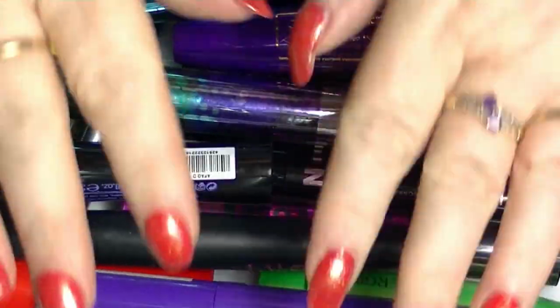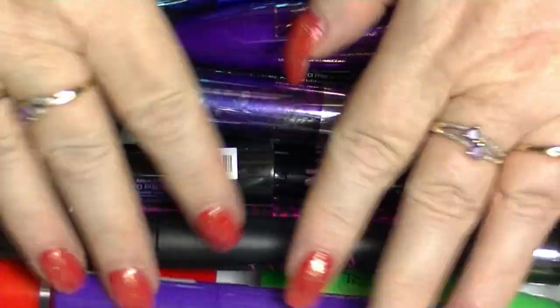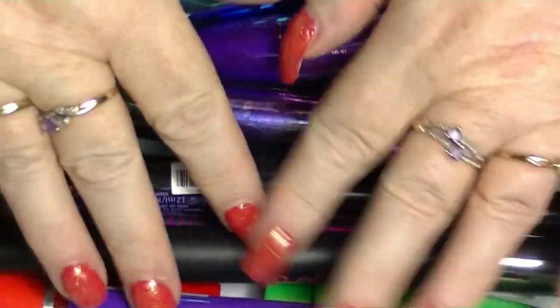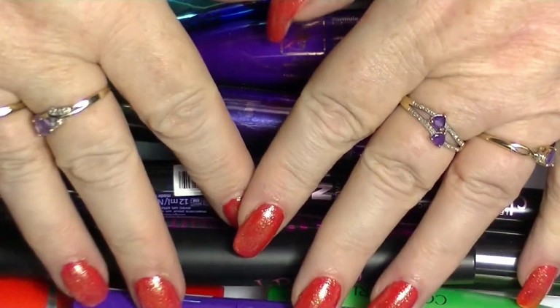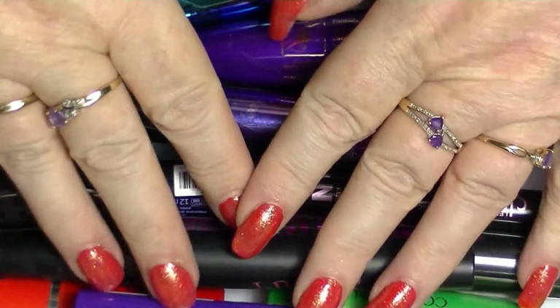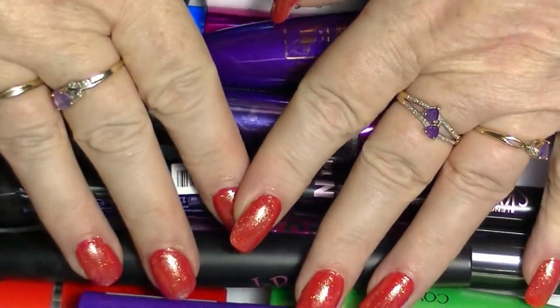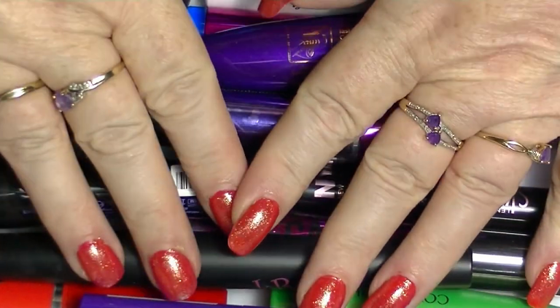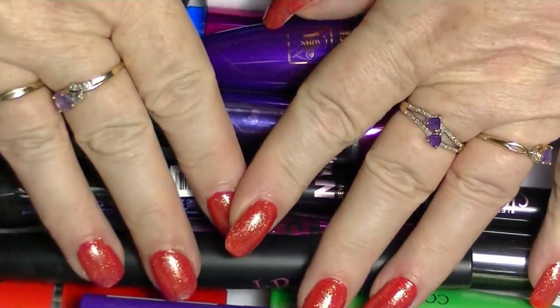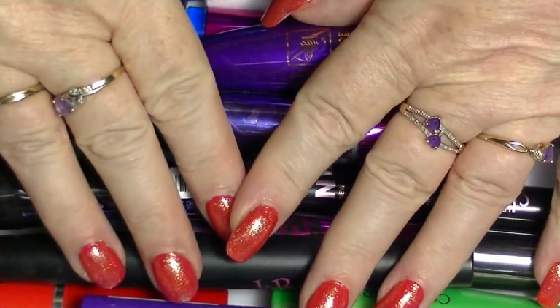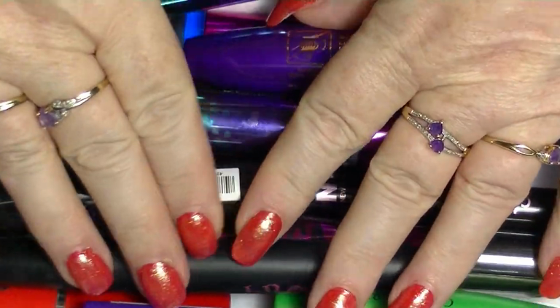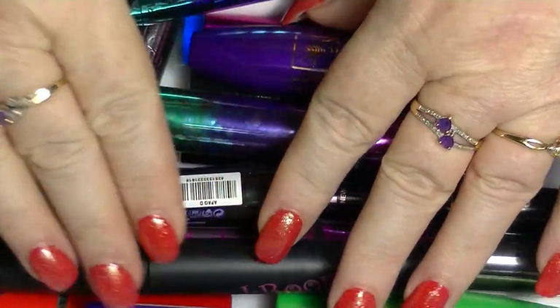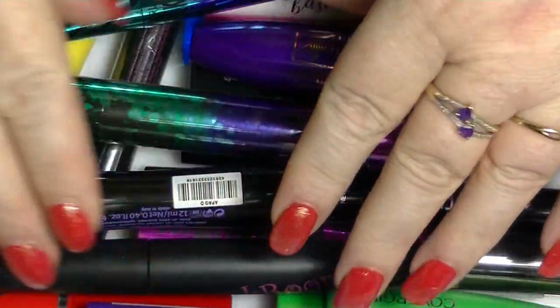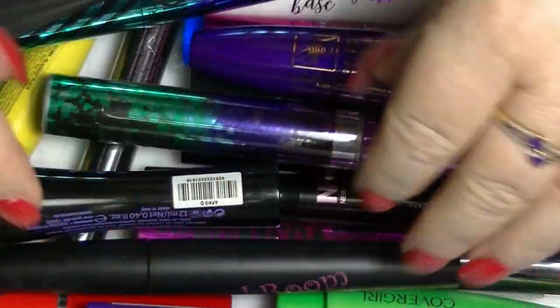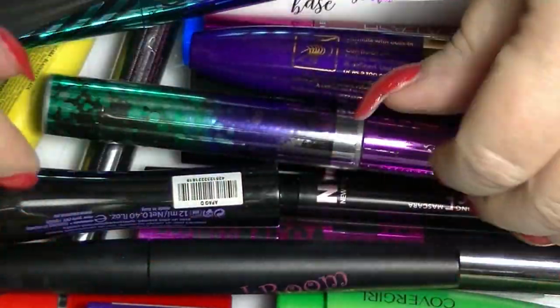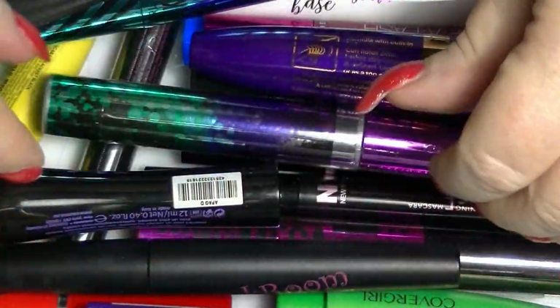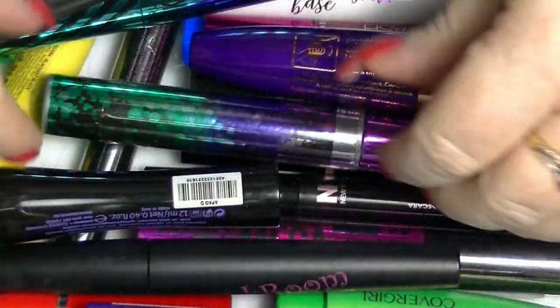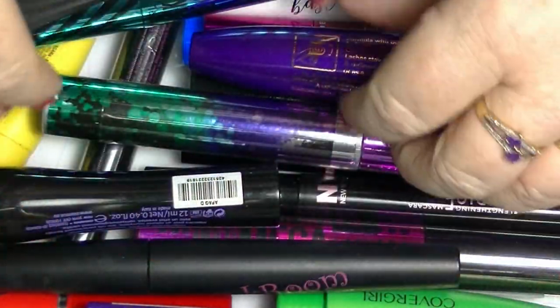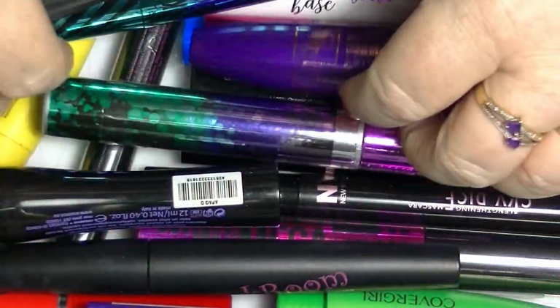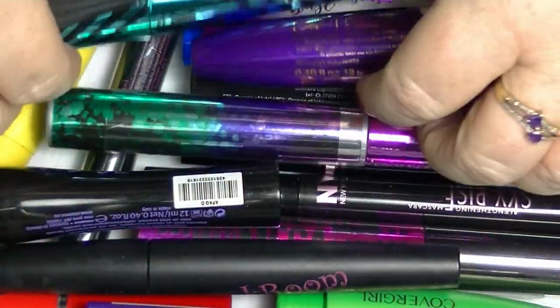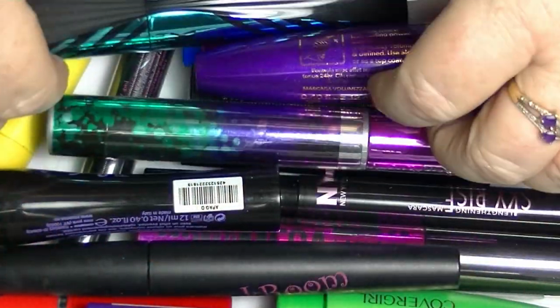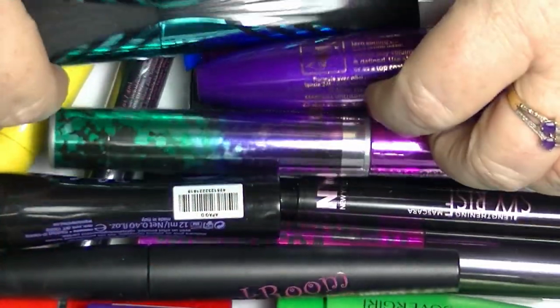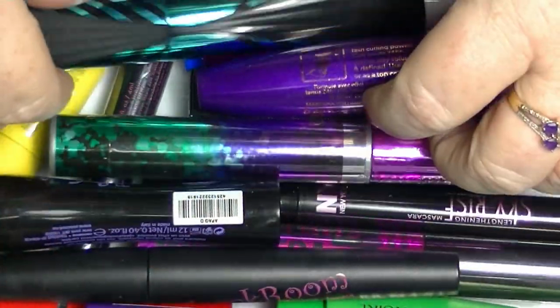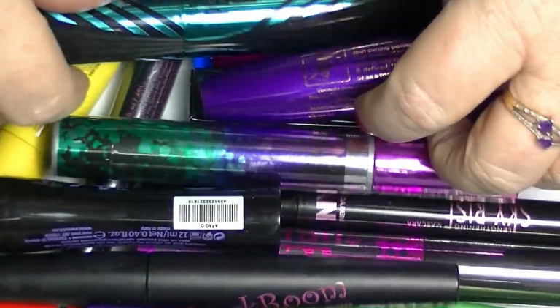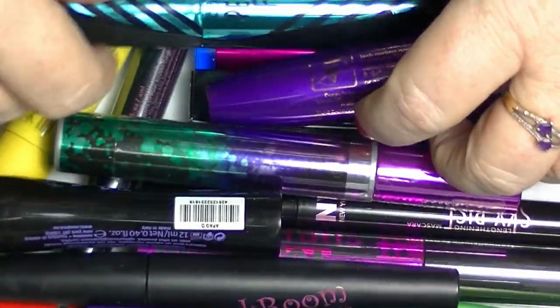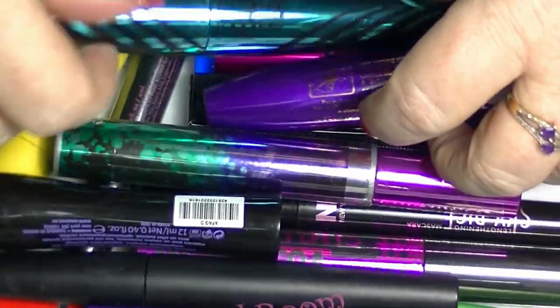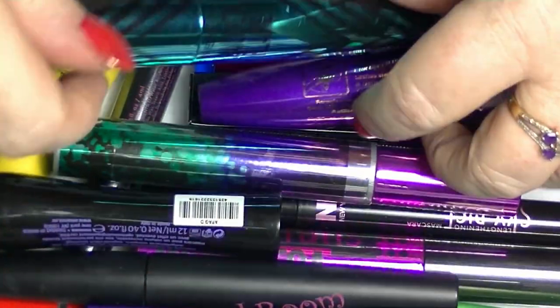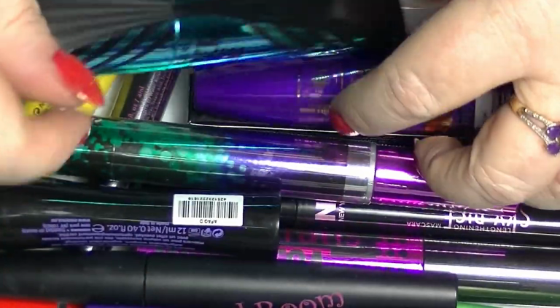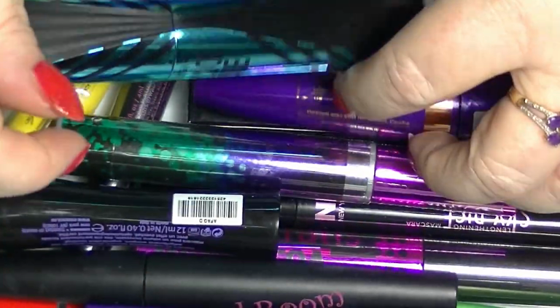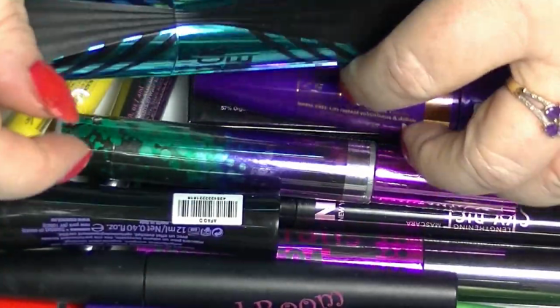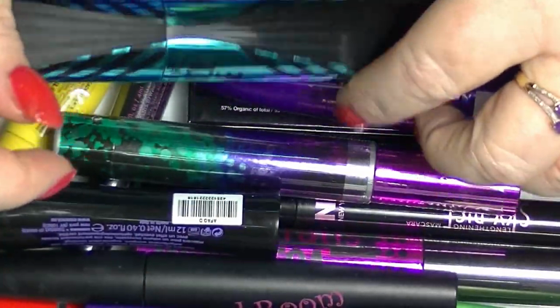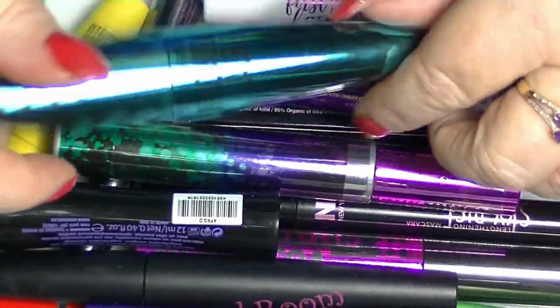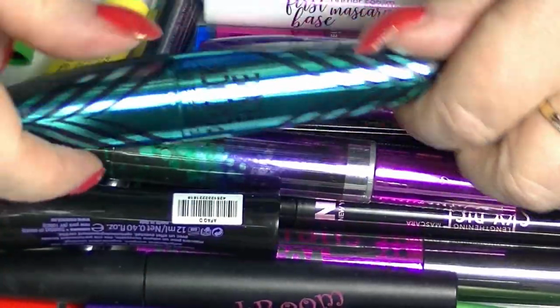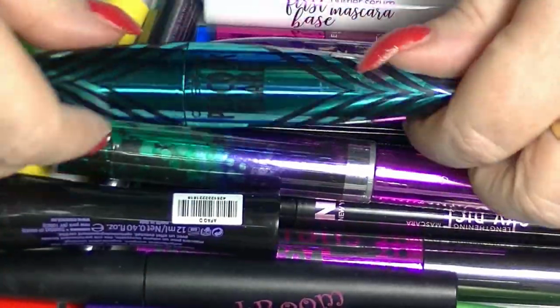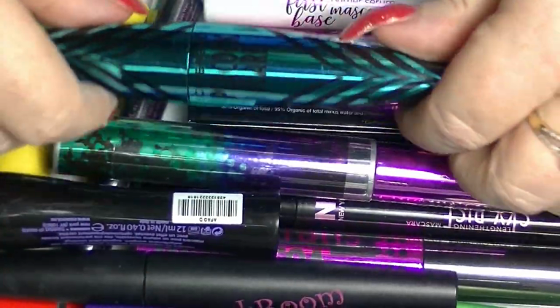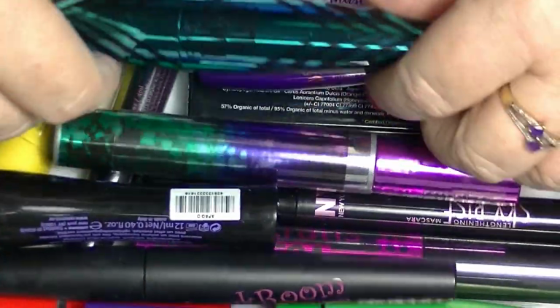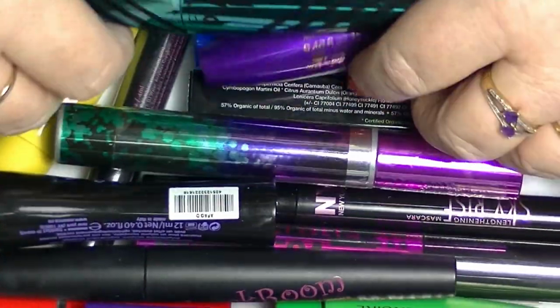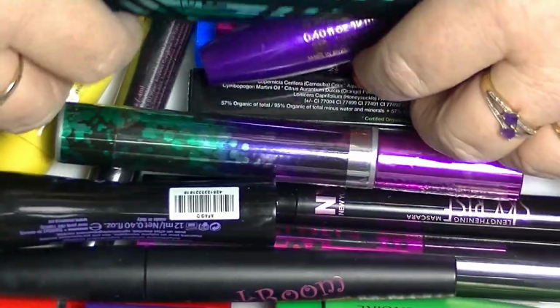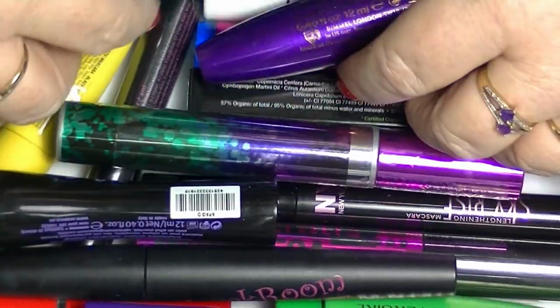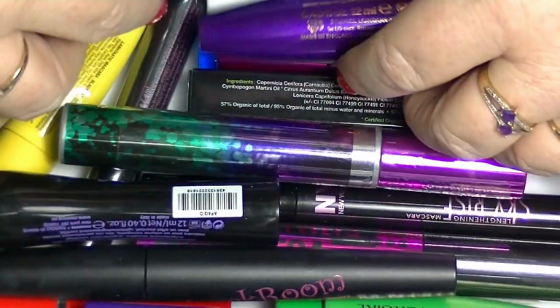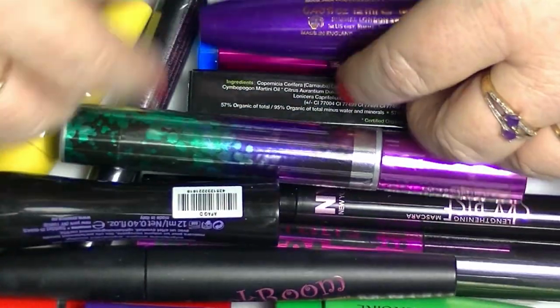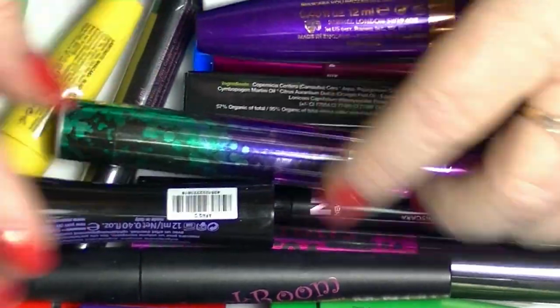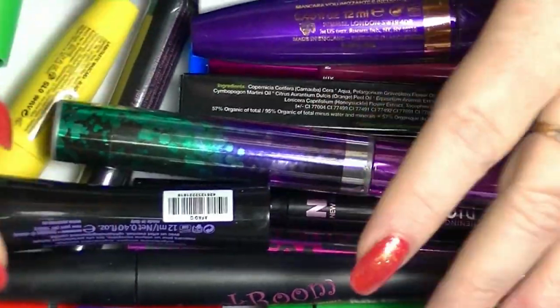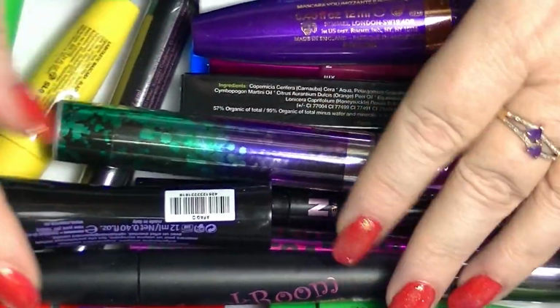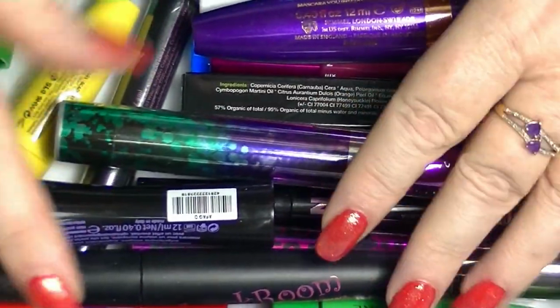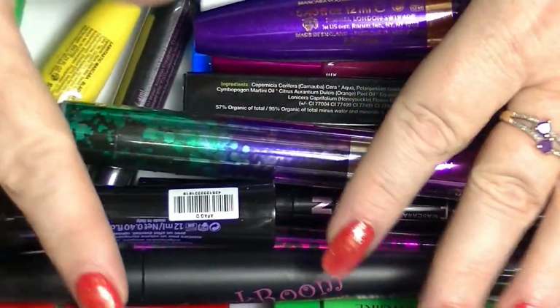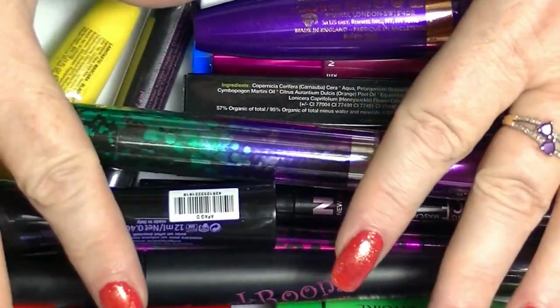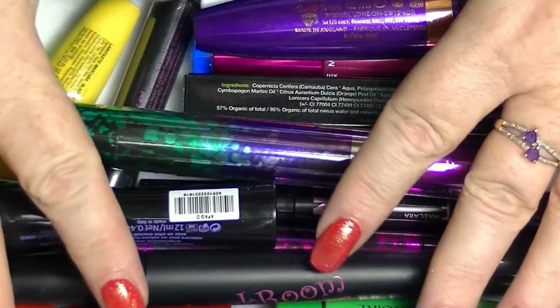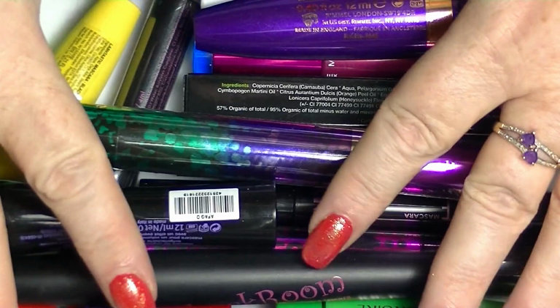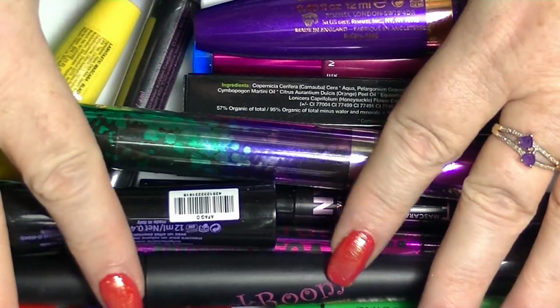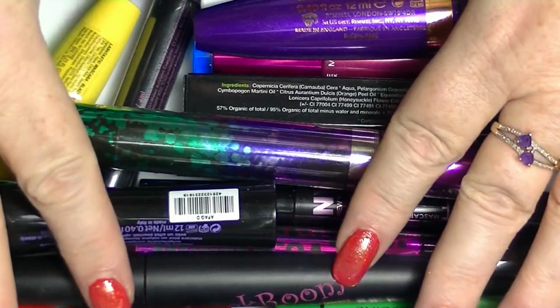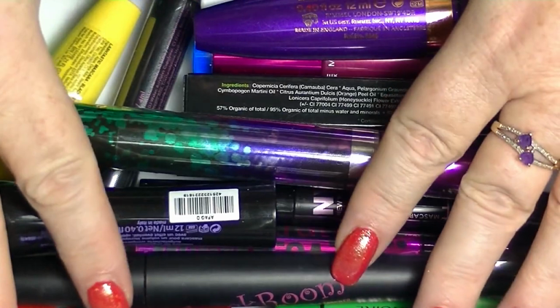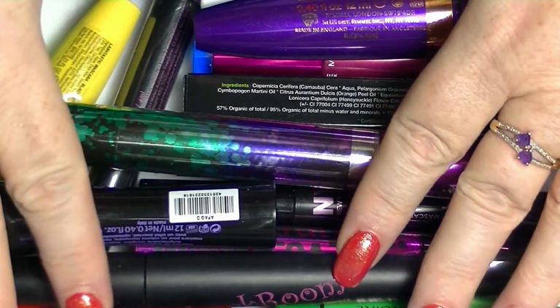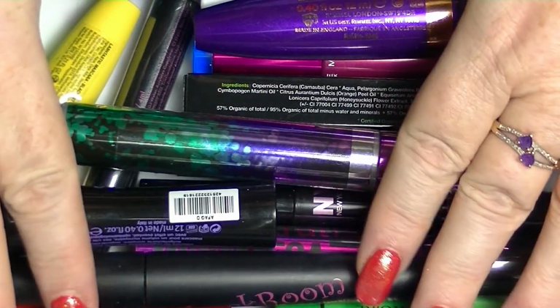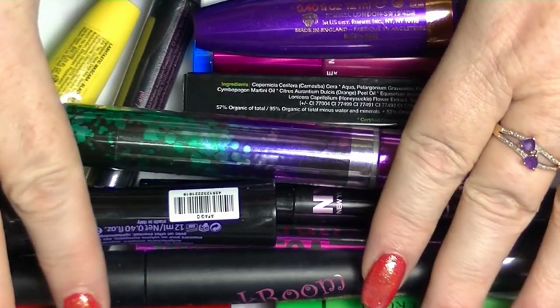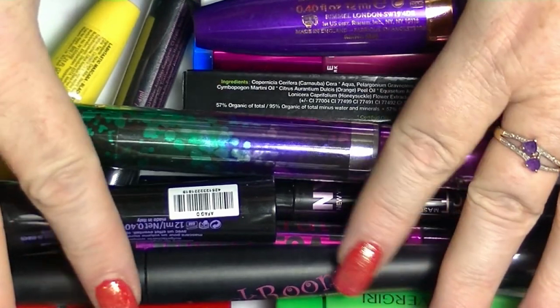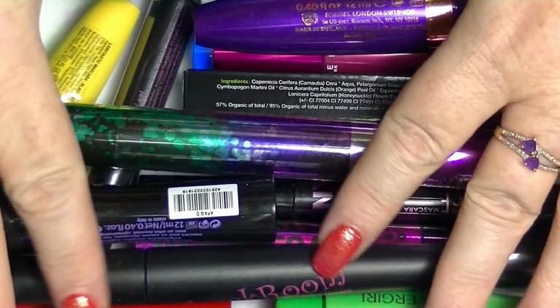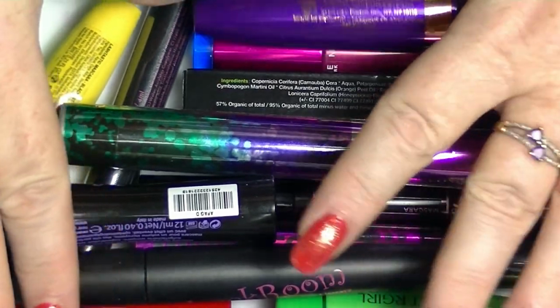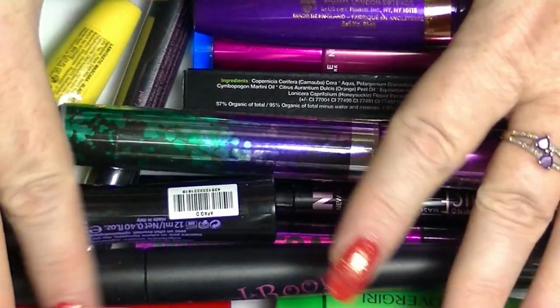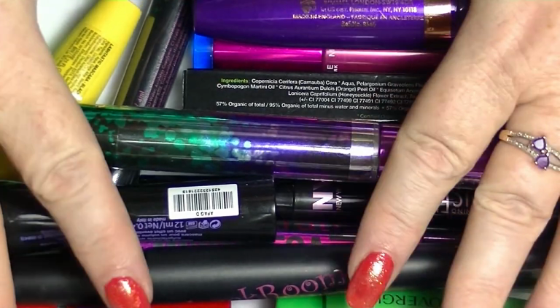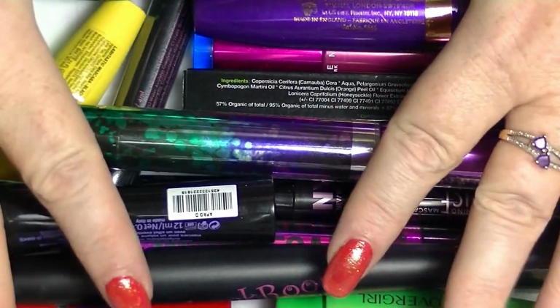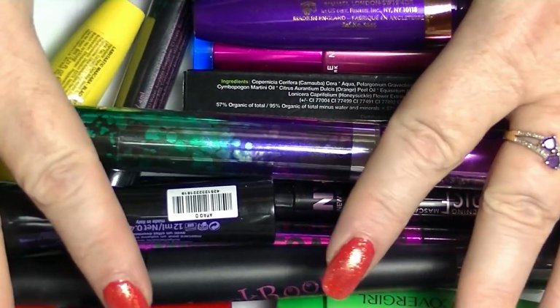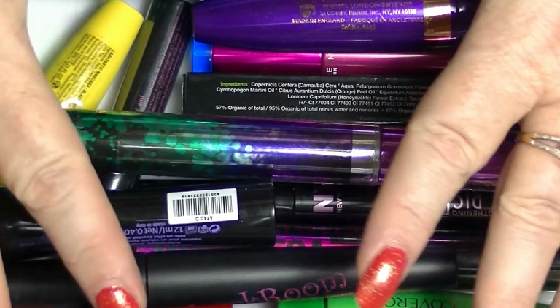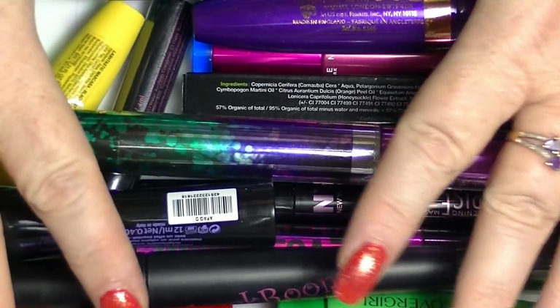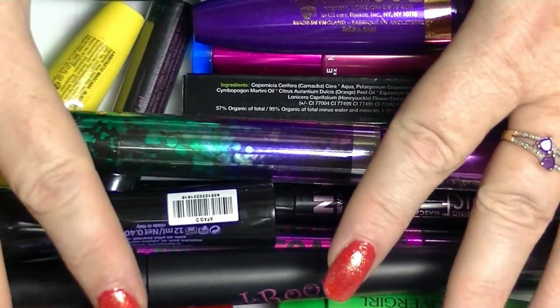Hey guys, it's Haf. I'm back again with another collection video. This time we are looking at mascara.